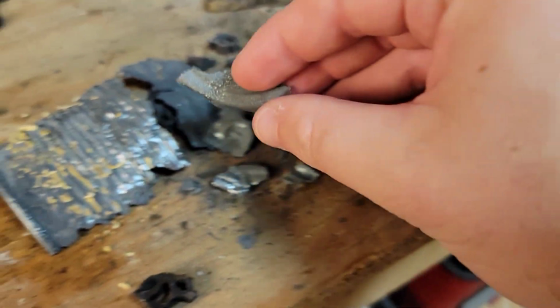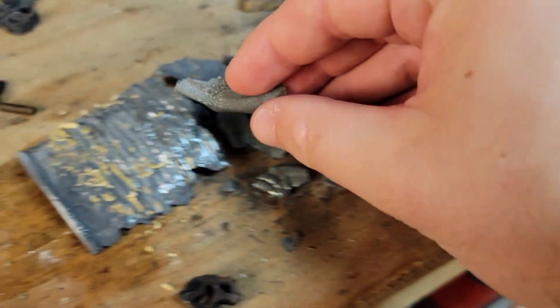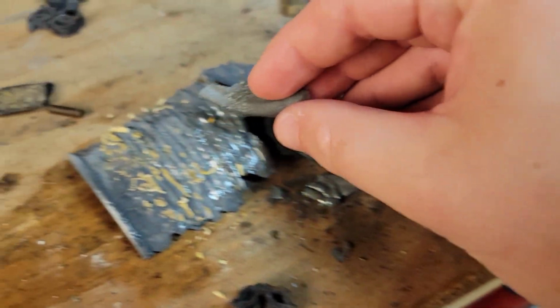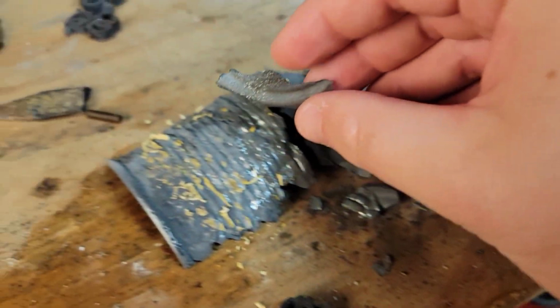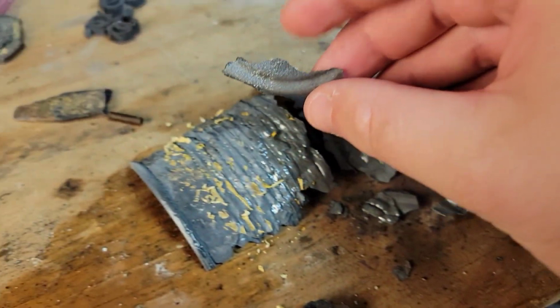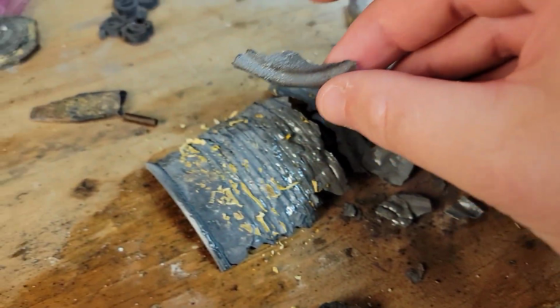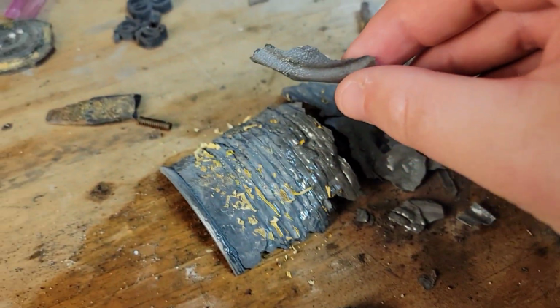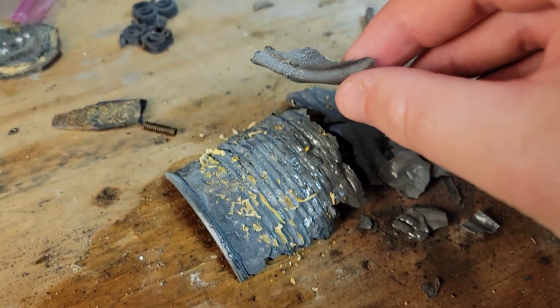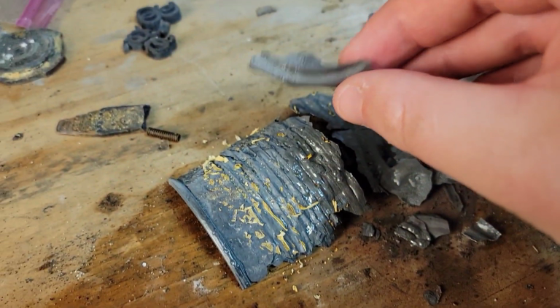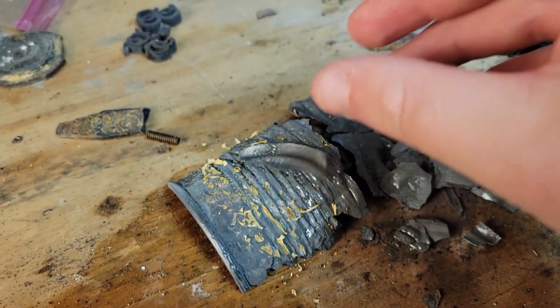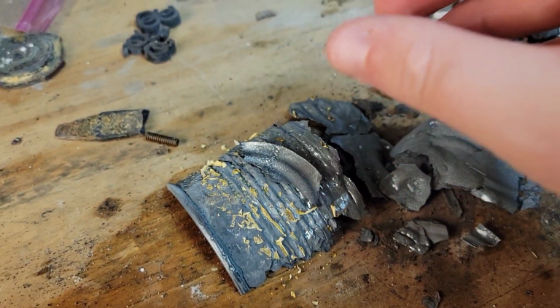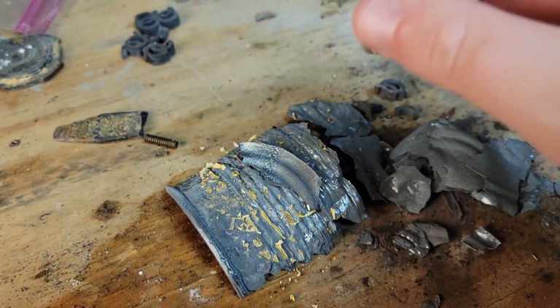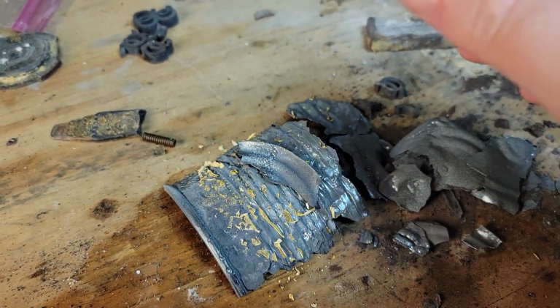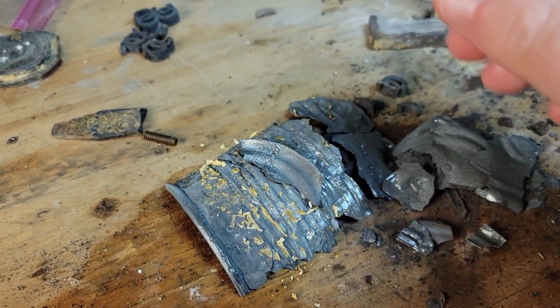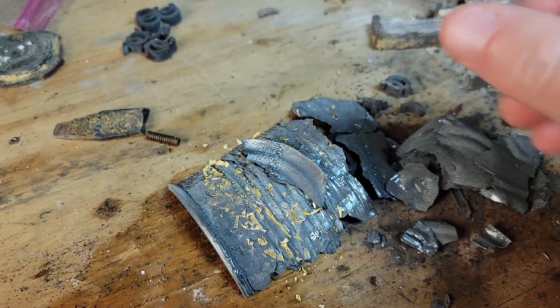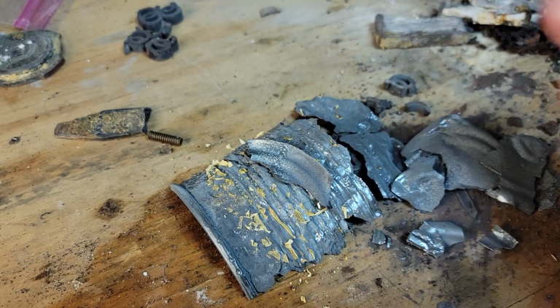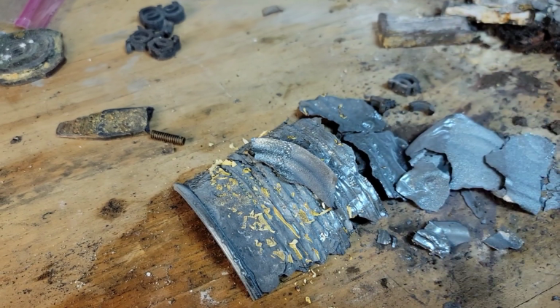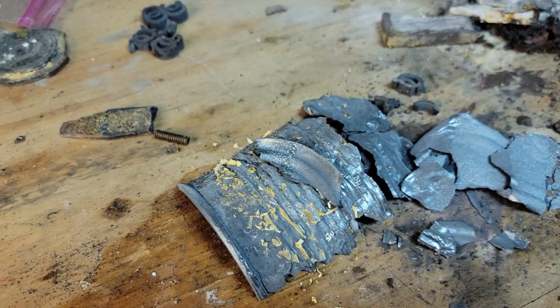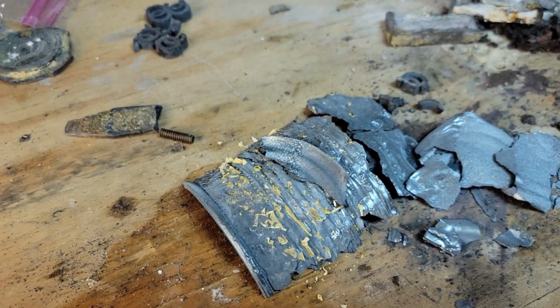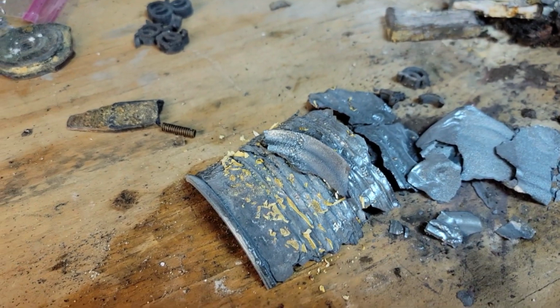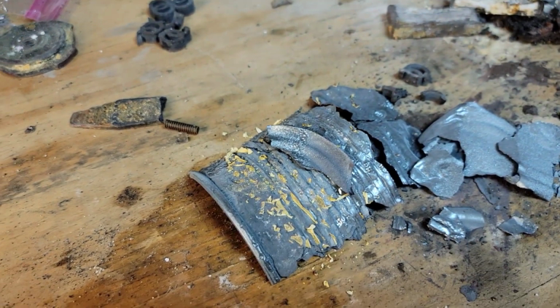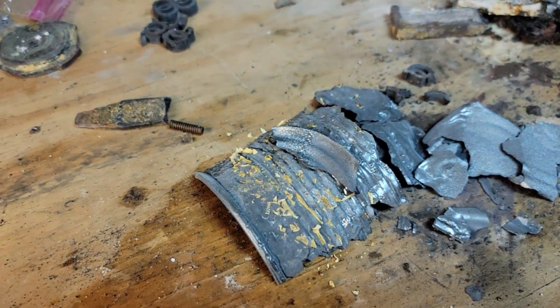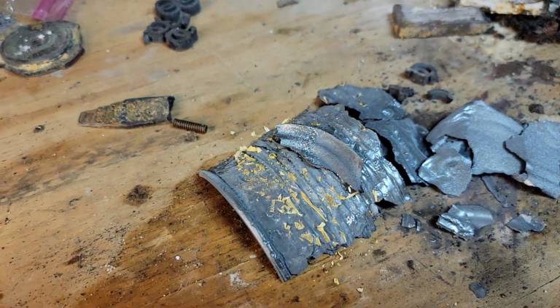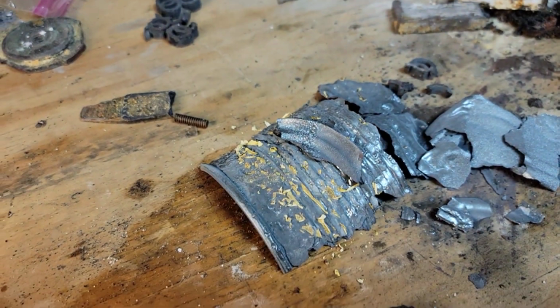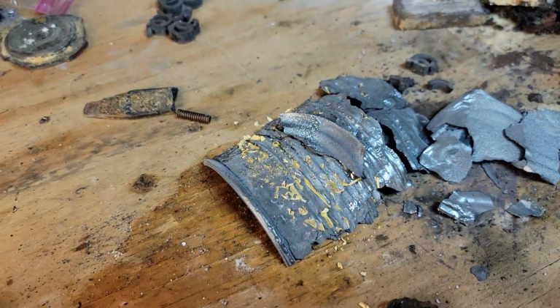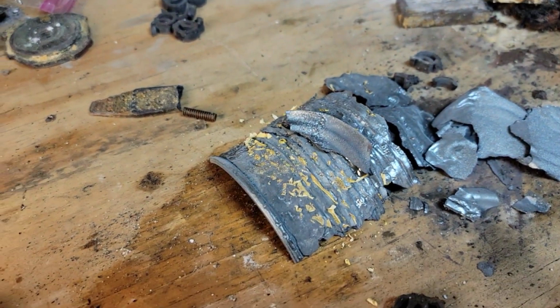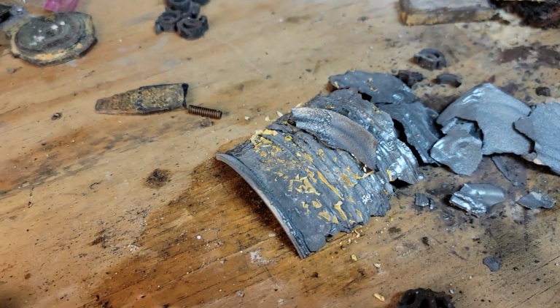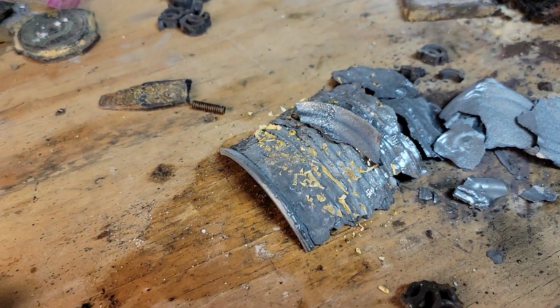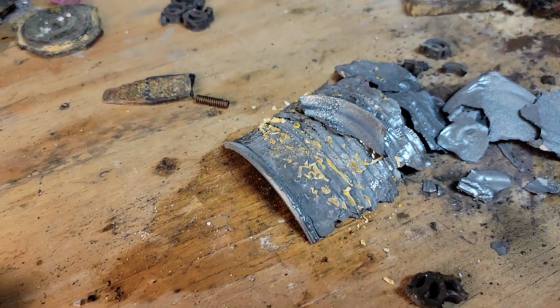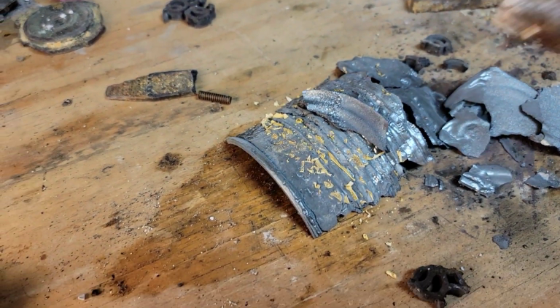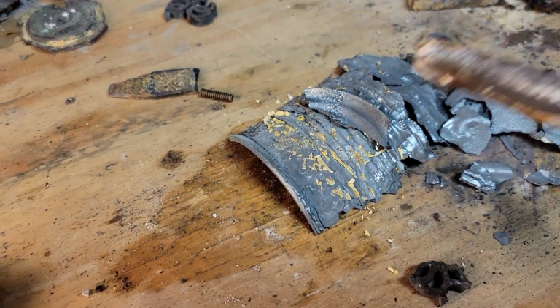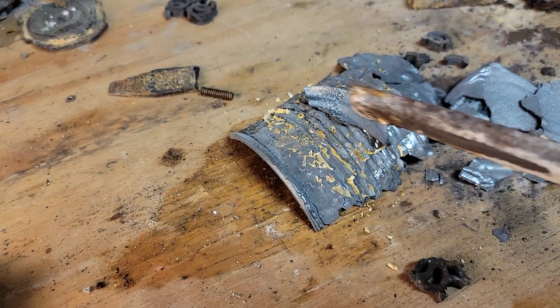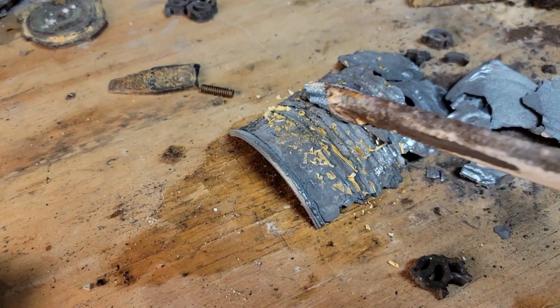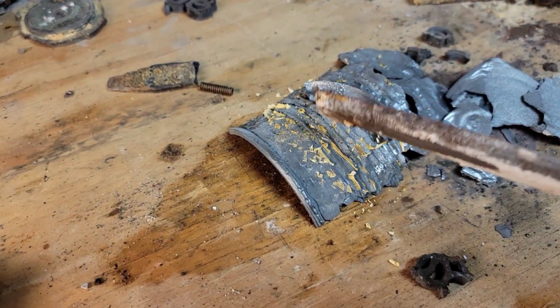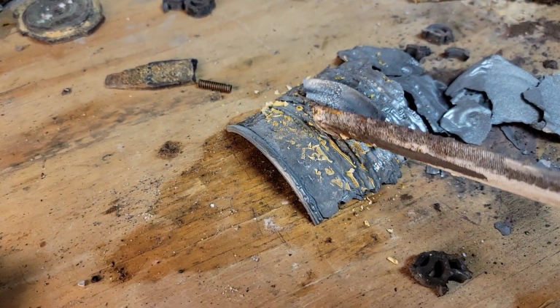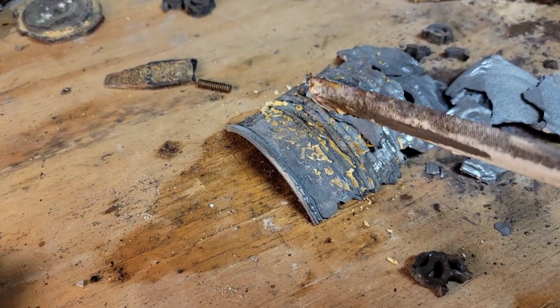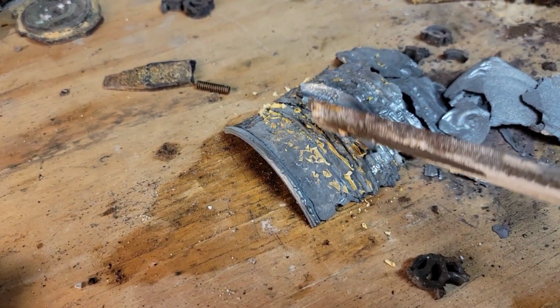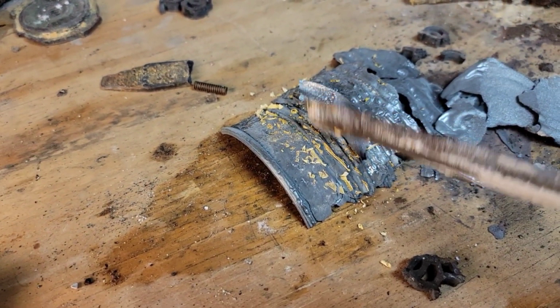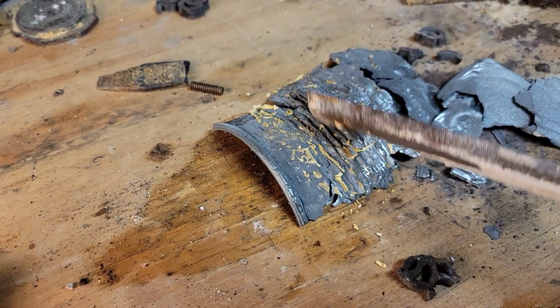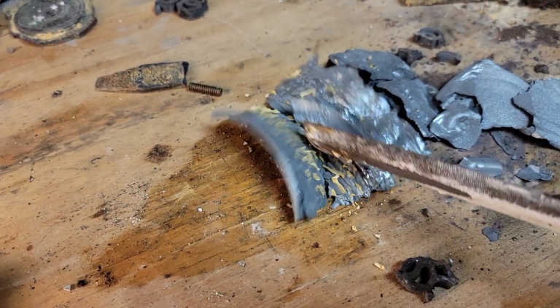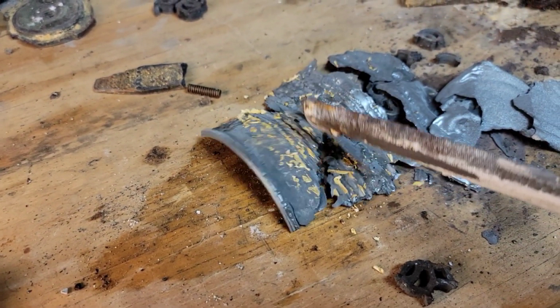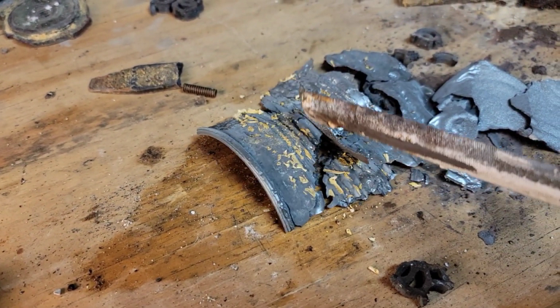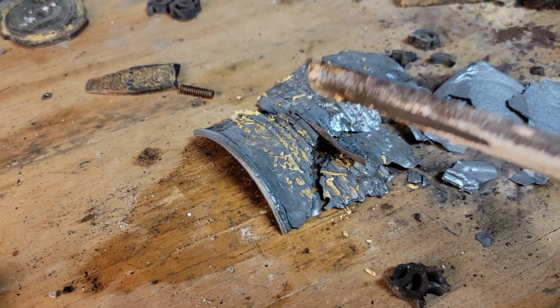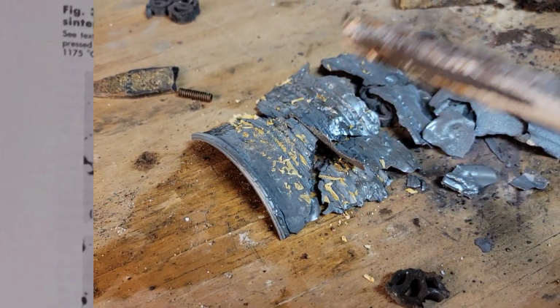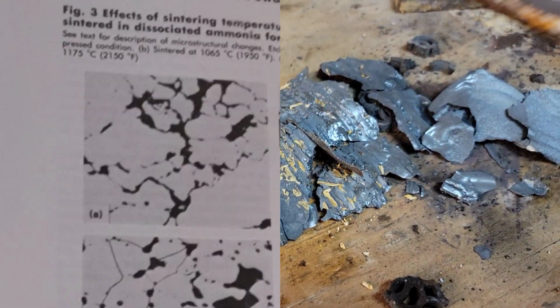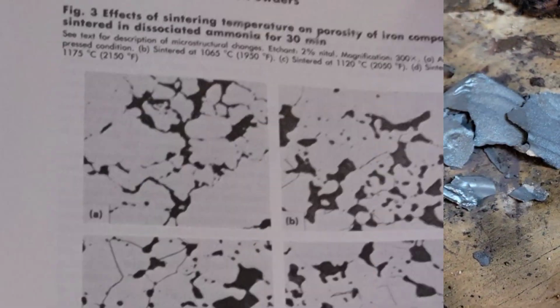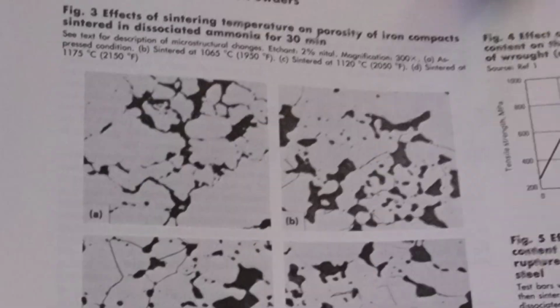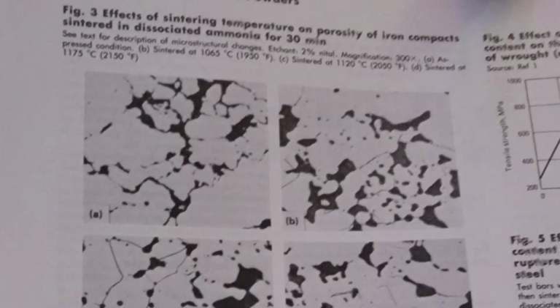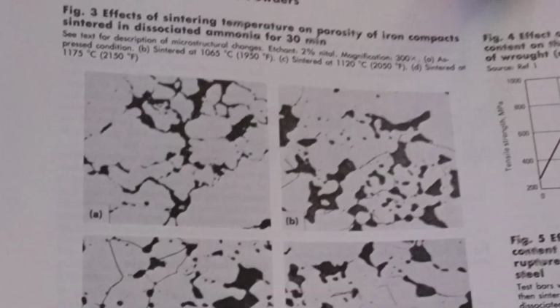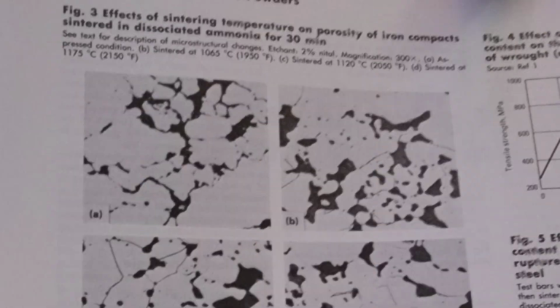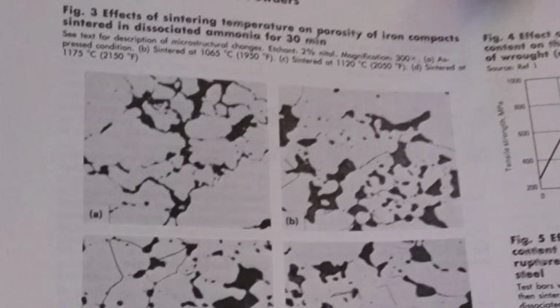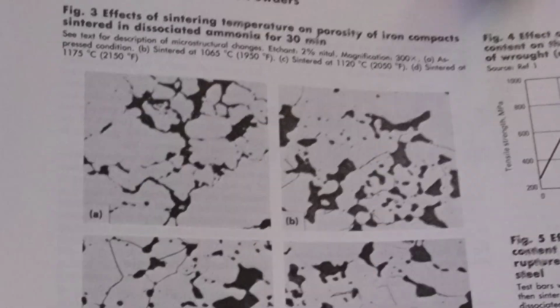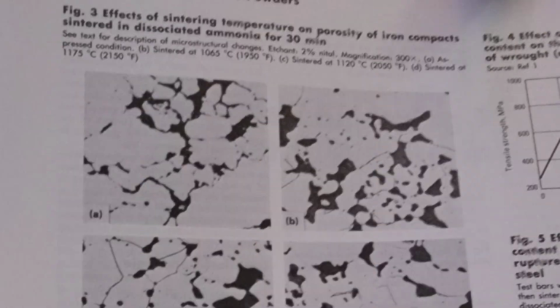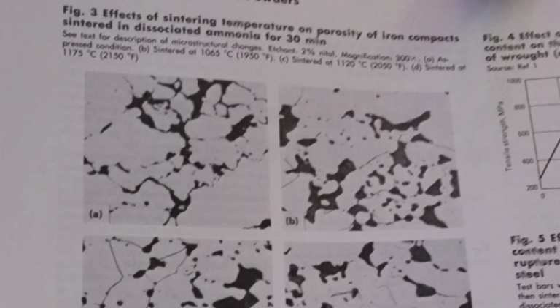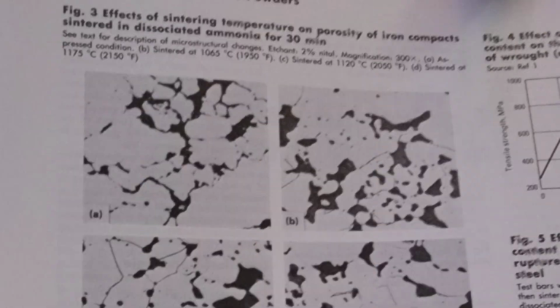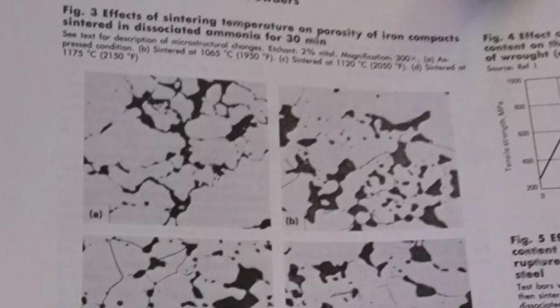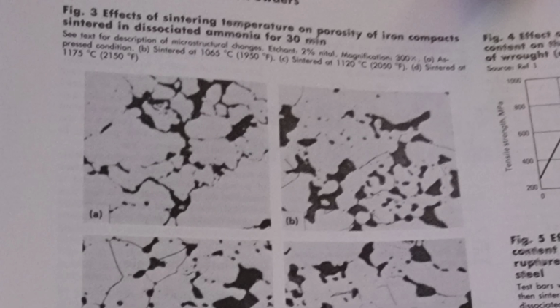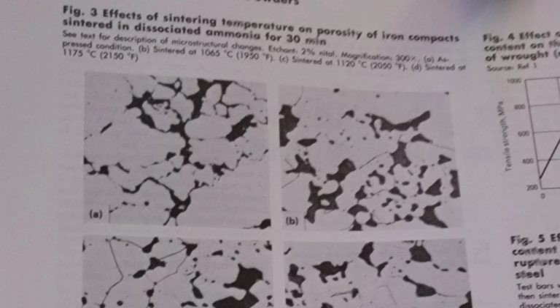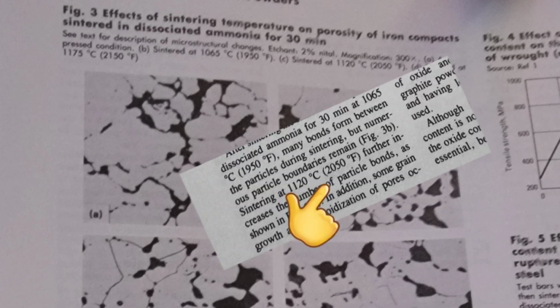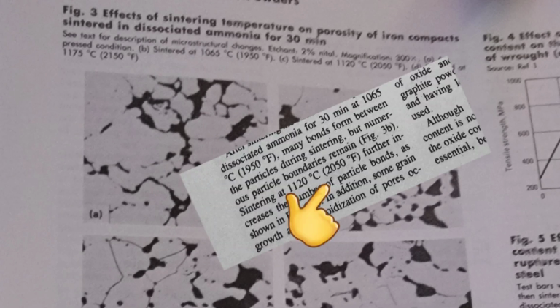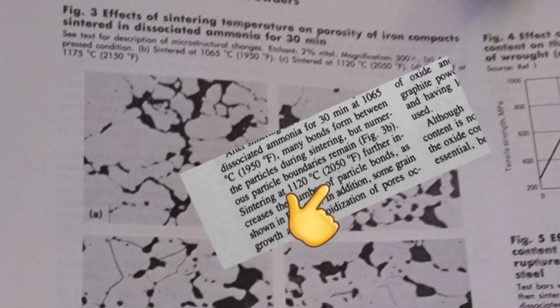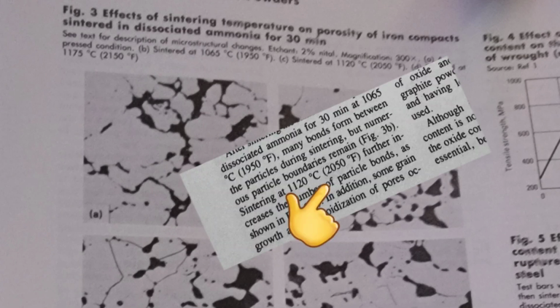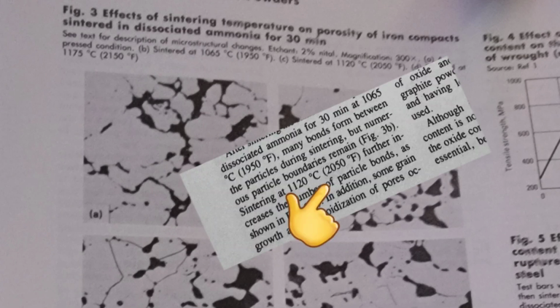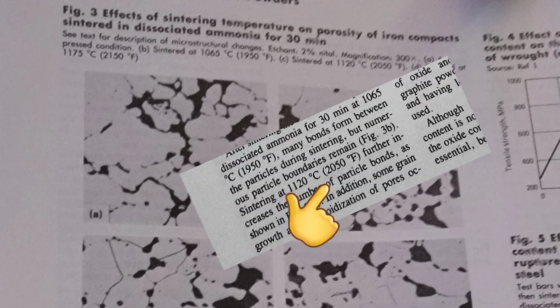One revelation that I found during this experiment is that my kiln does not reach the advertised temperature, but maybe it'll be okay.